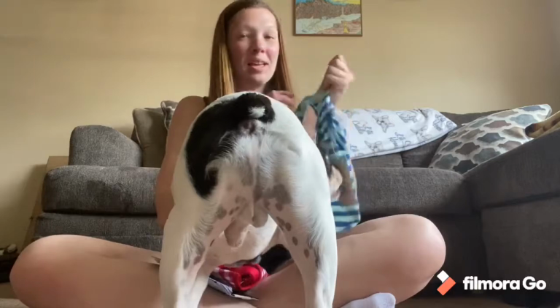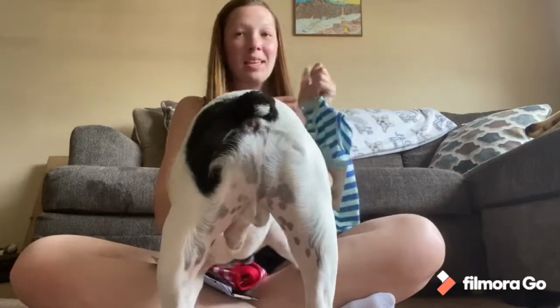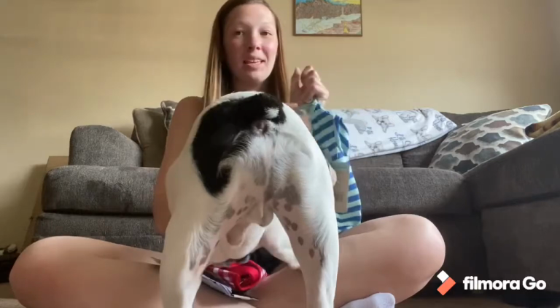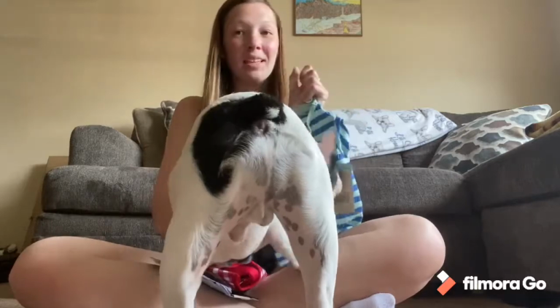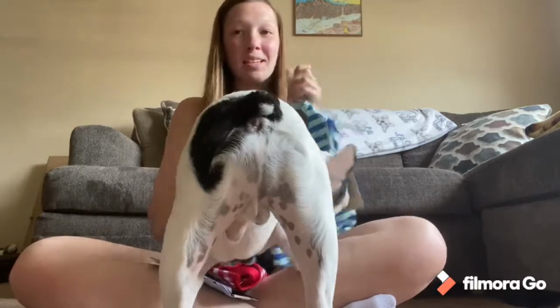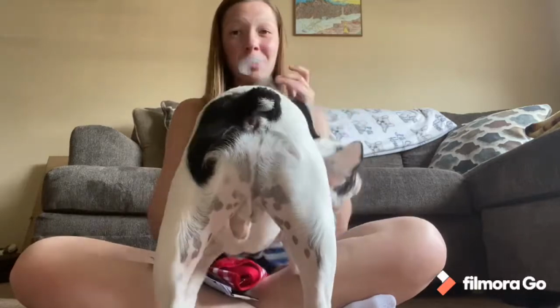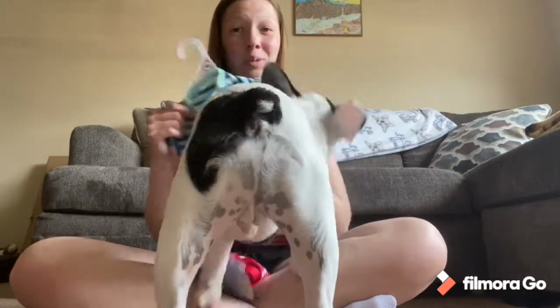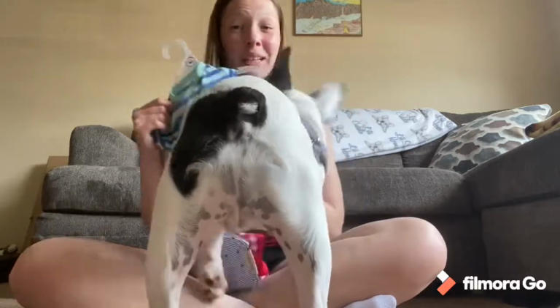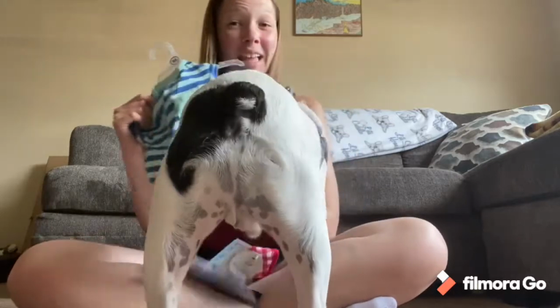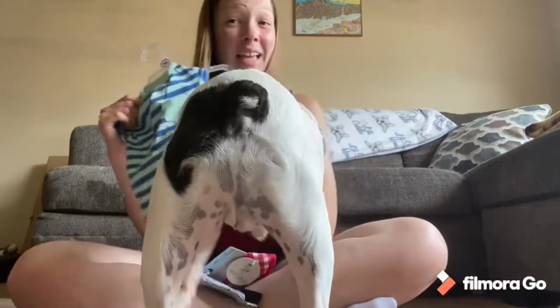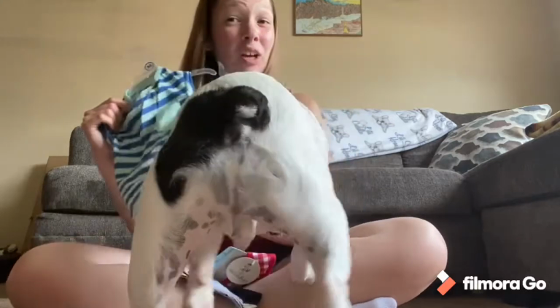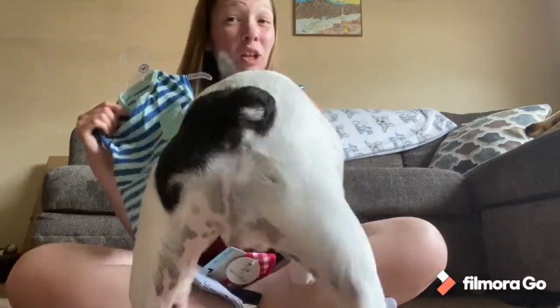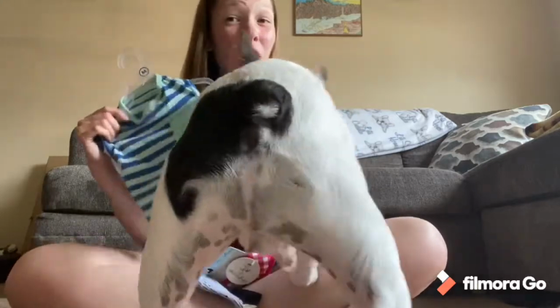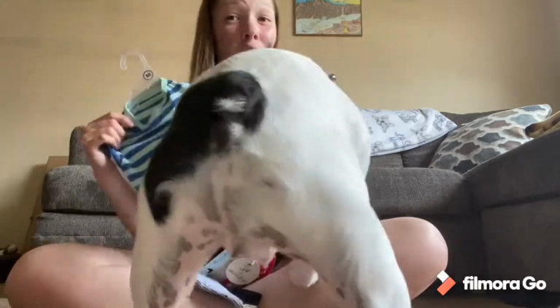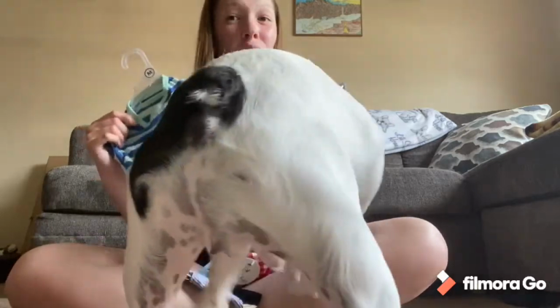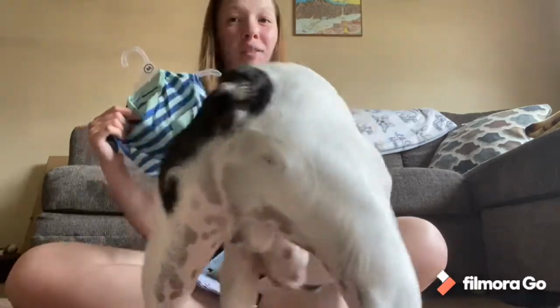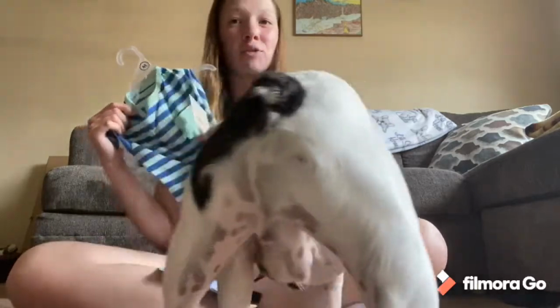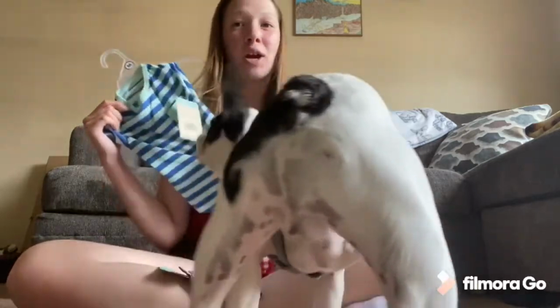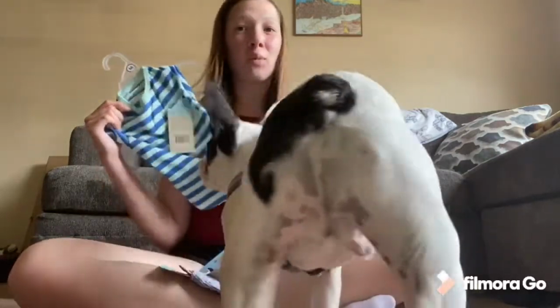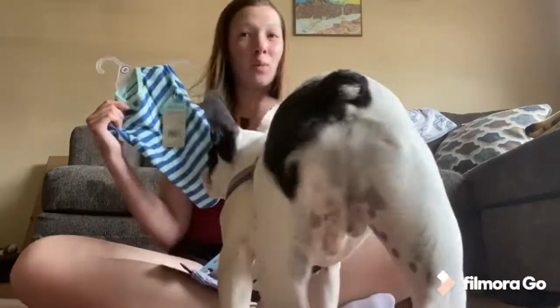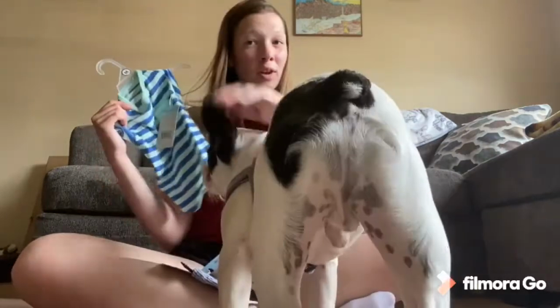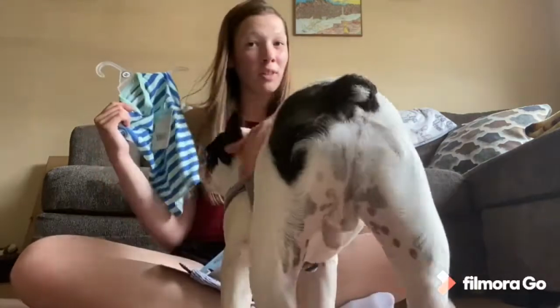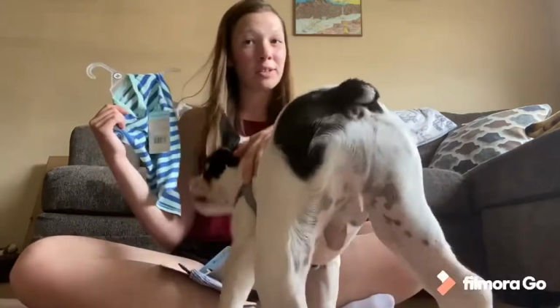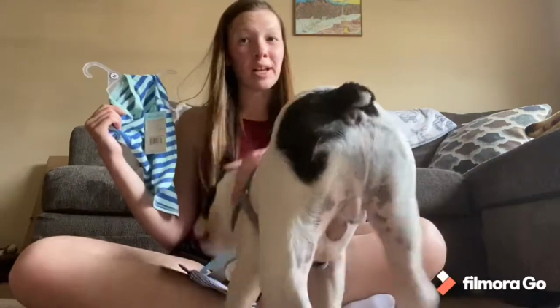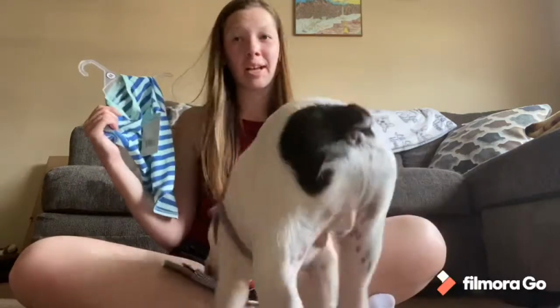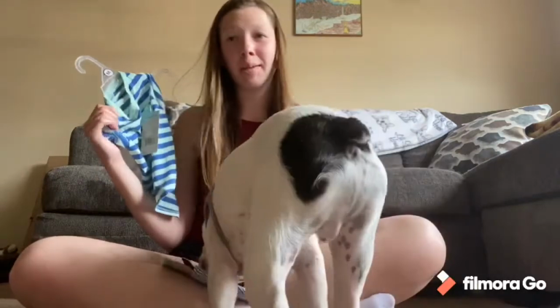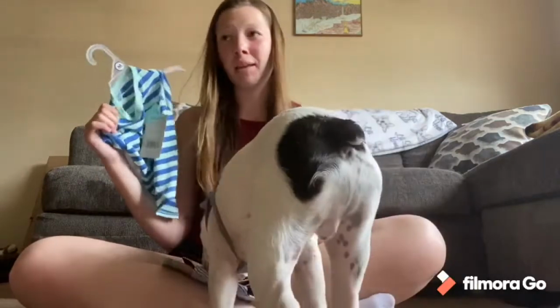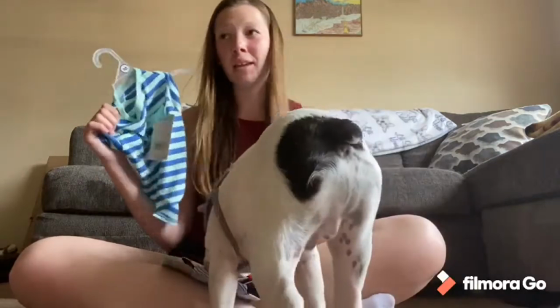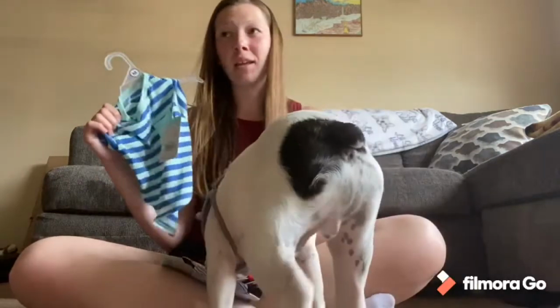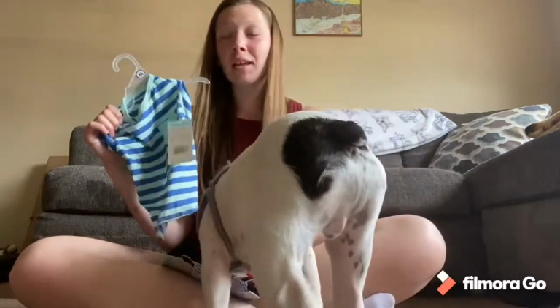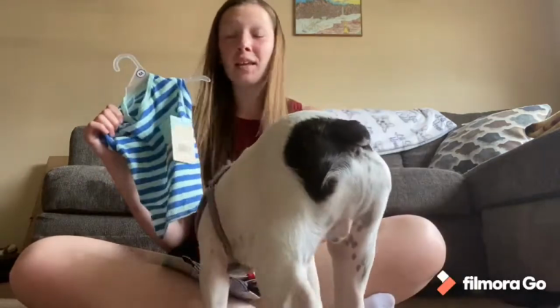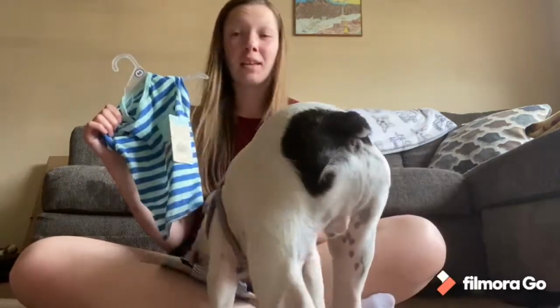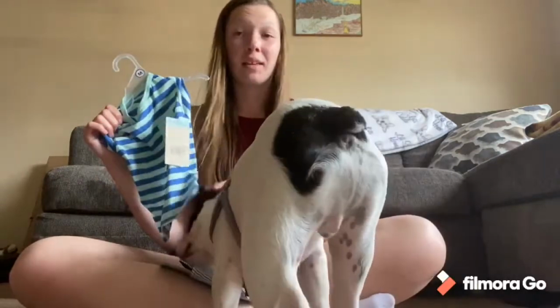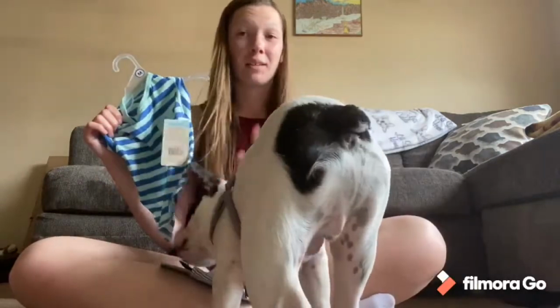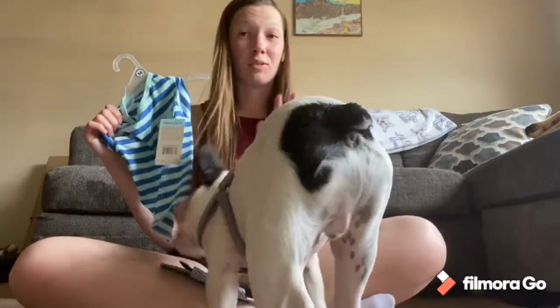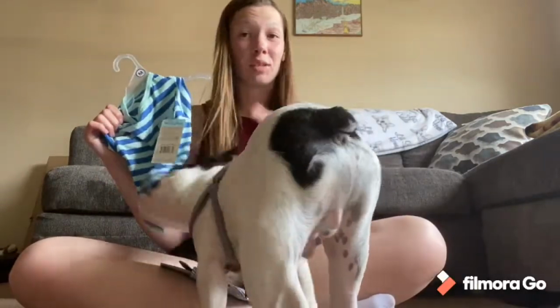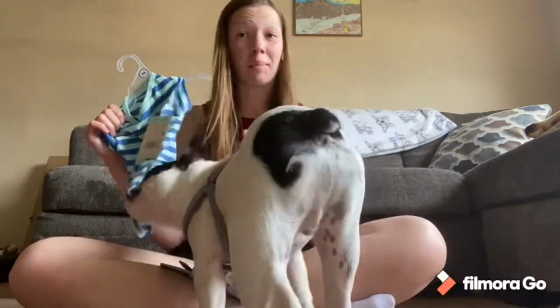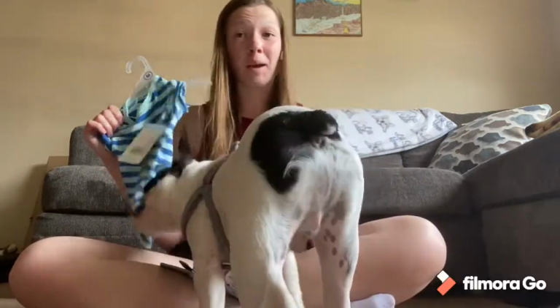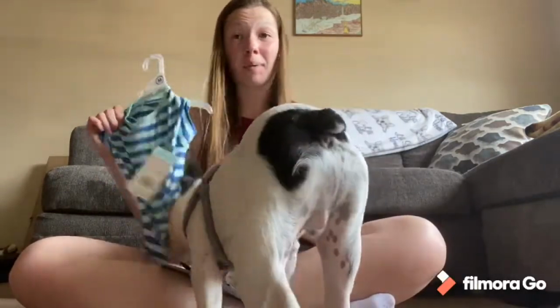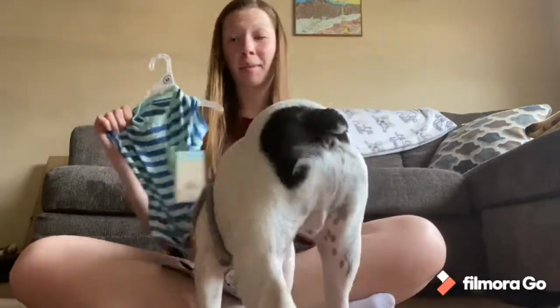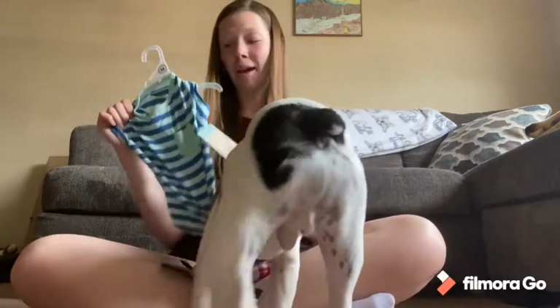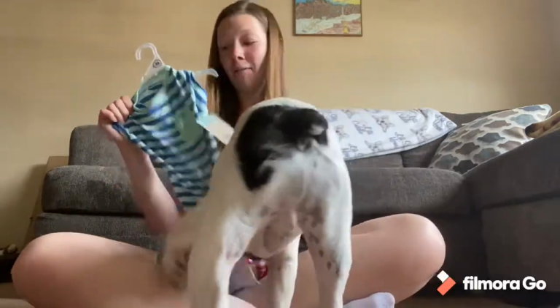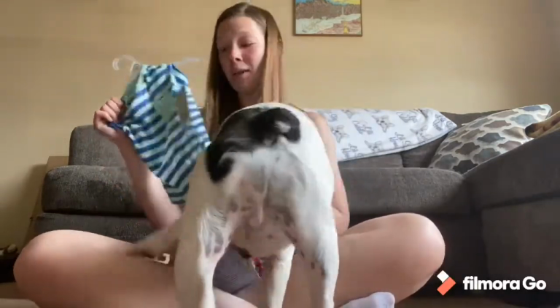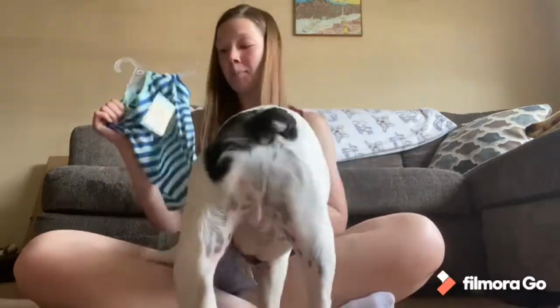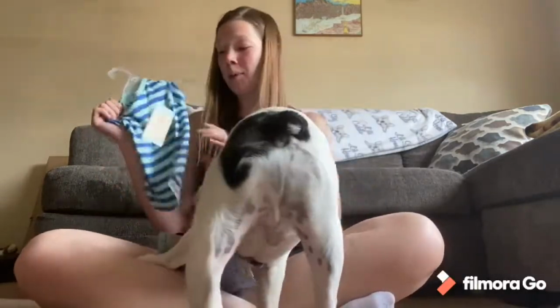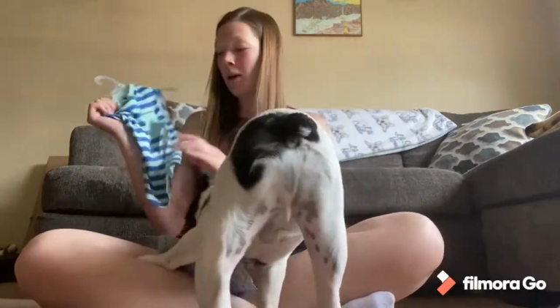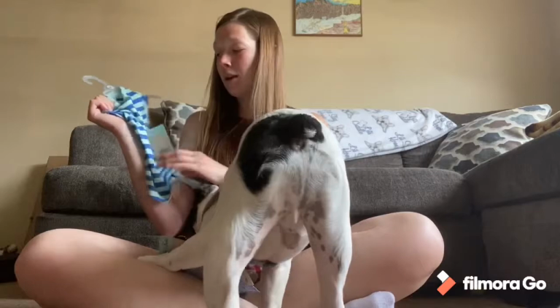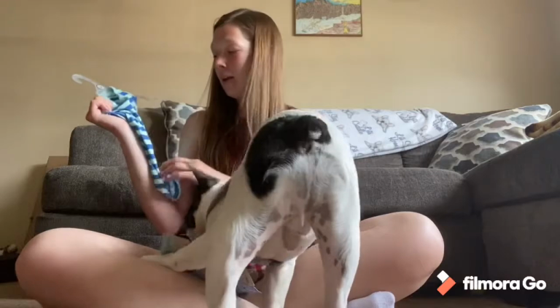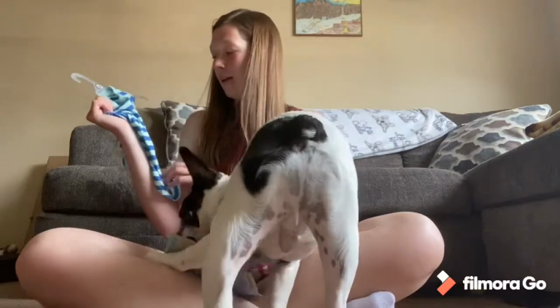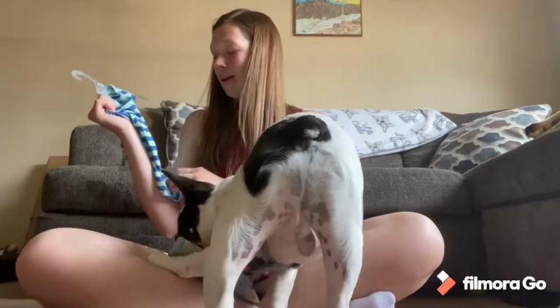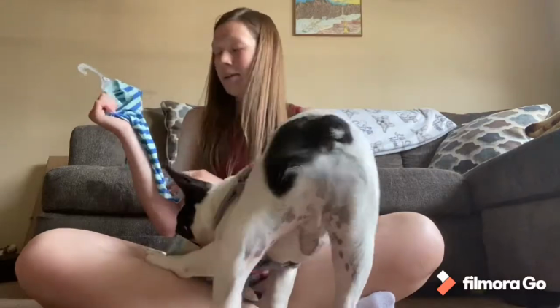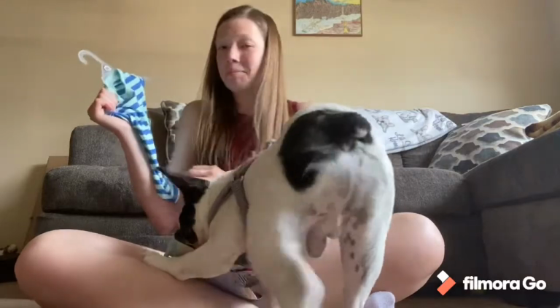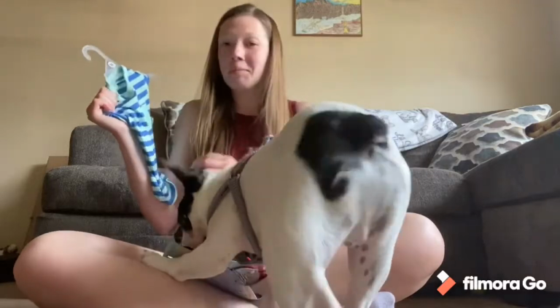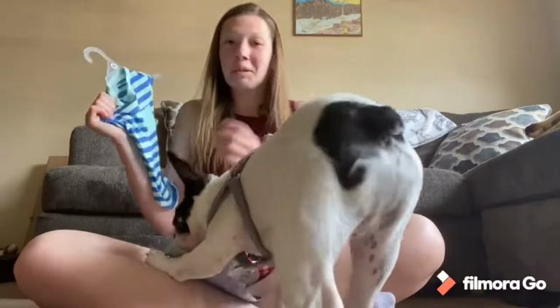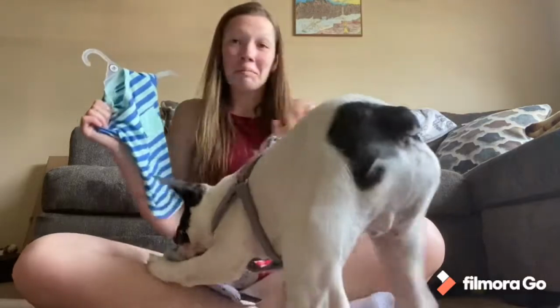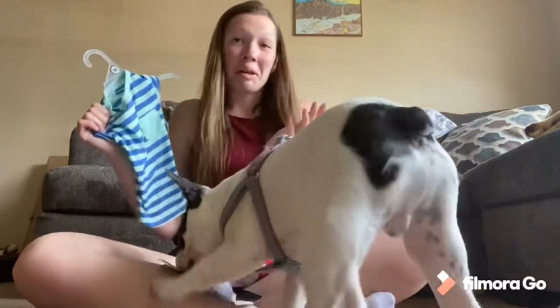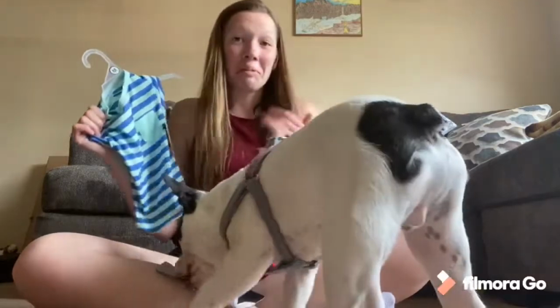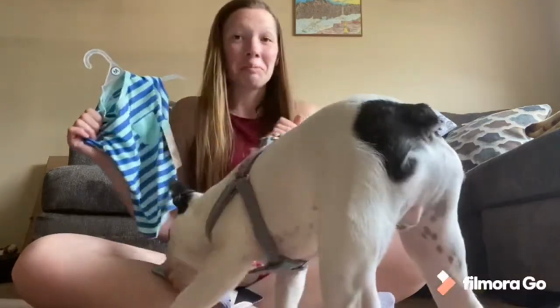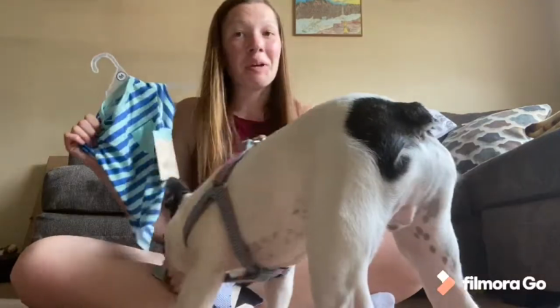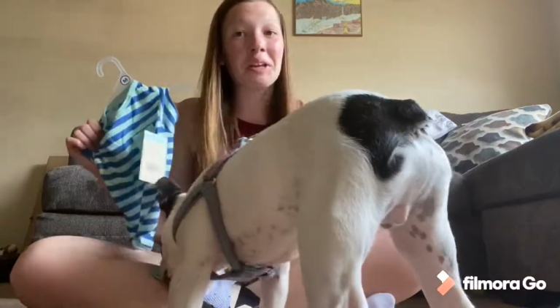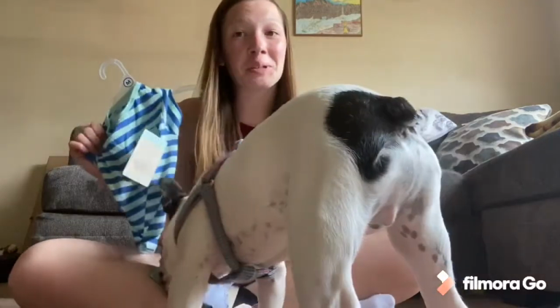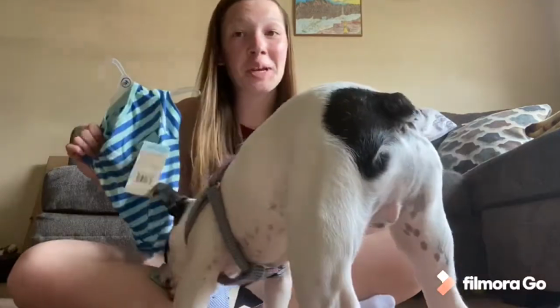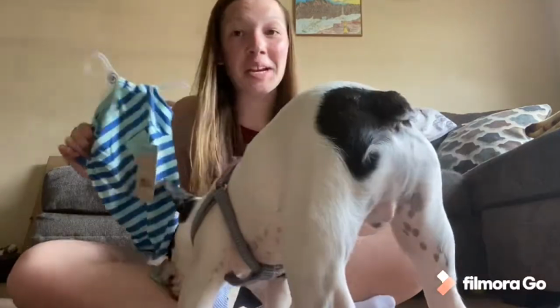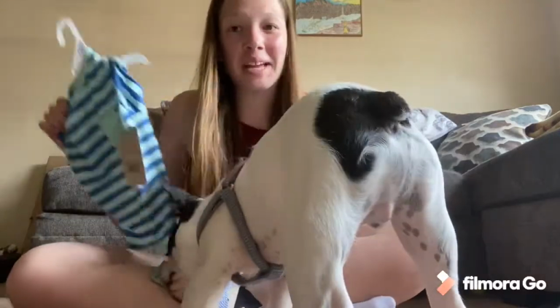He doesn't really like clothes. I've tried one other time and he's like, mom, I'm not having it. But I'm like, nah, why not try today?